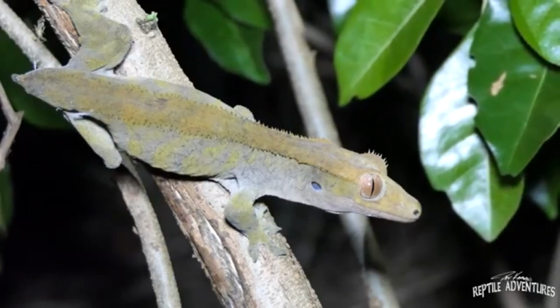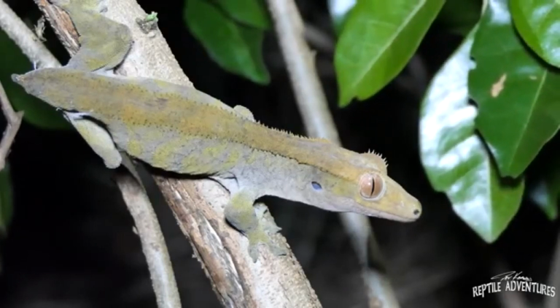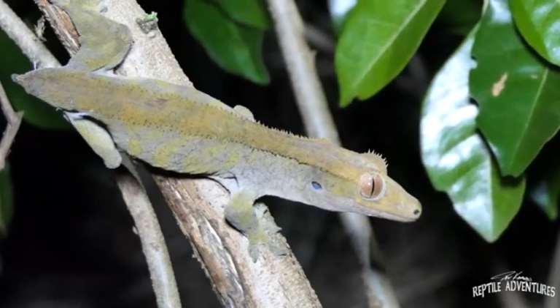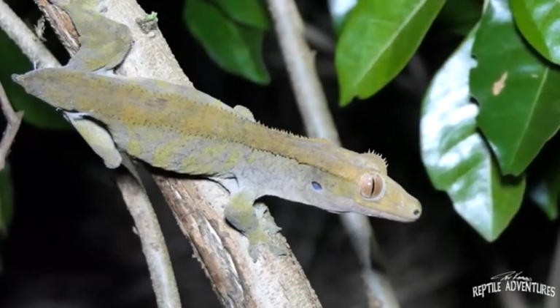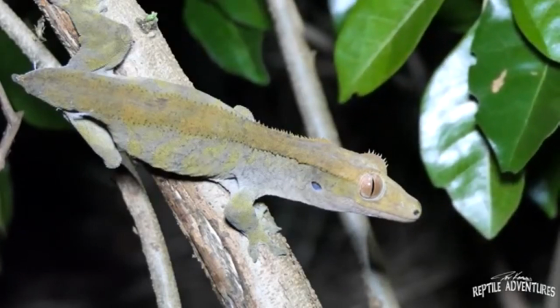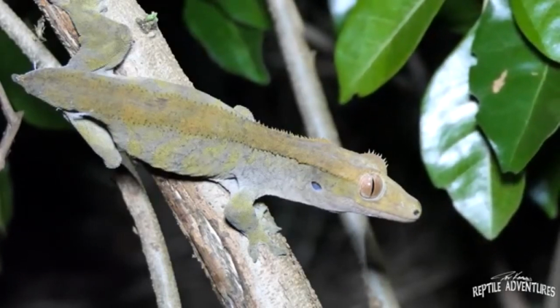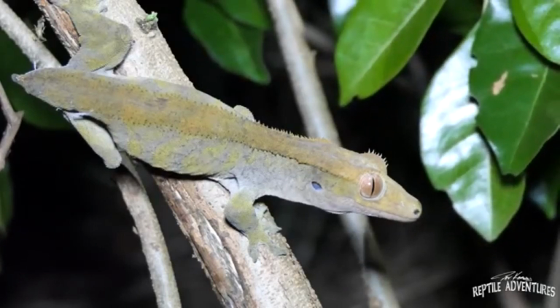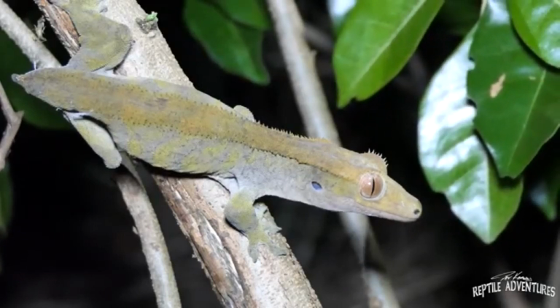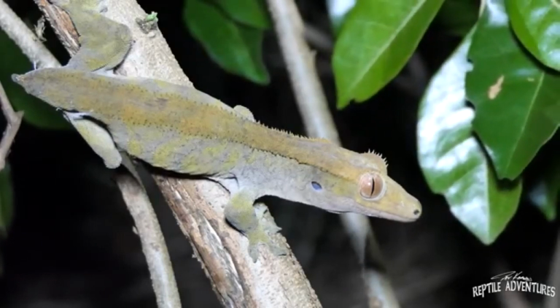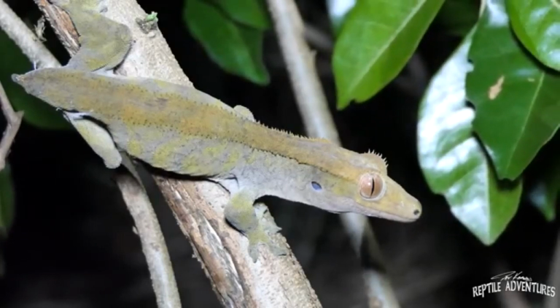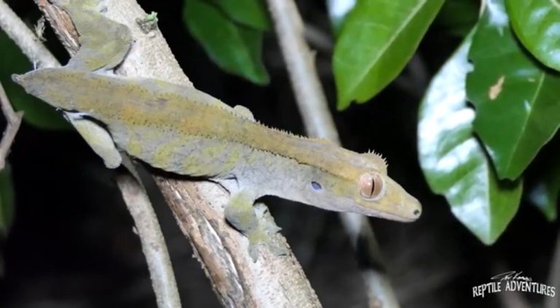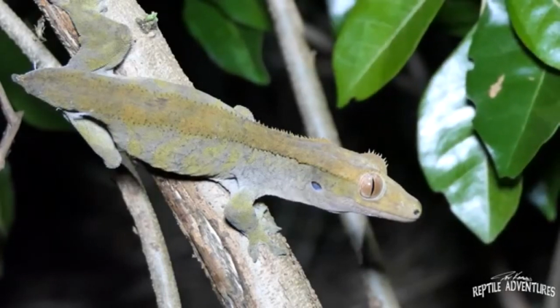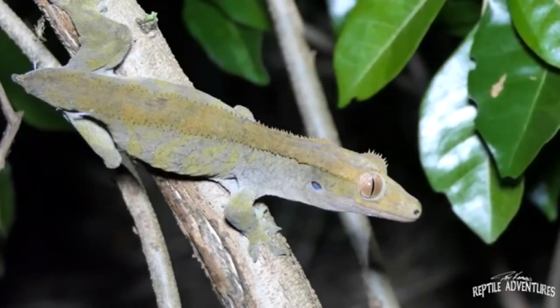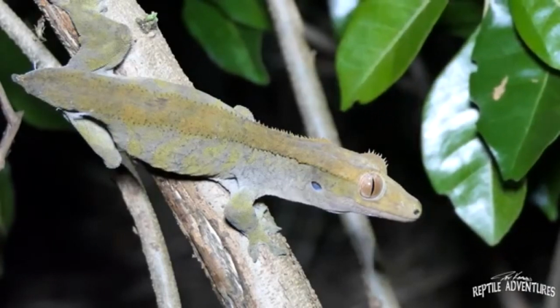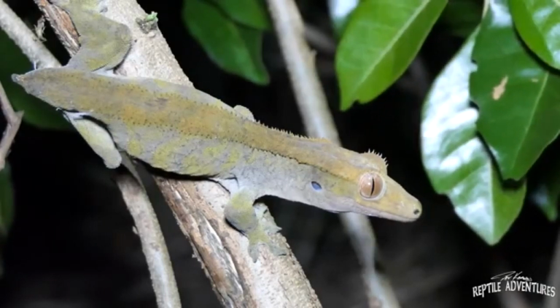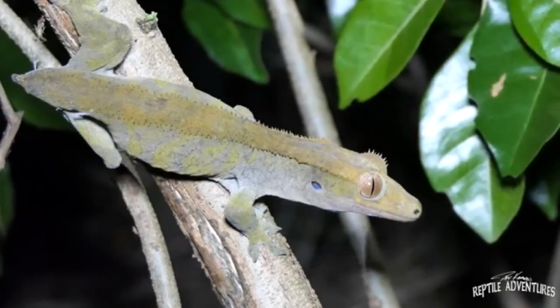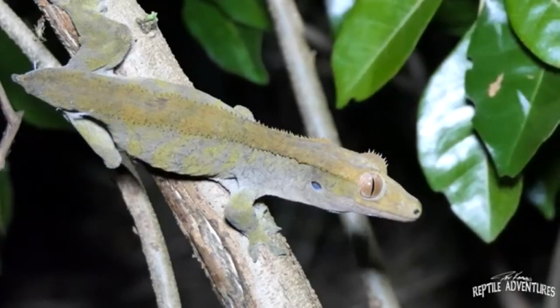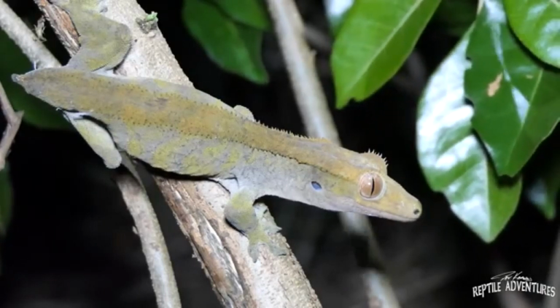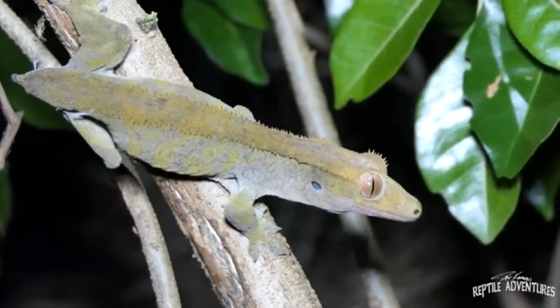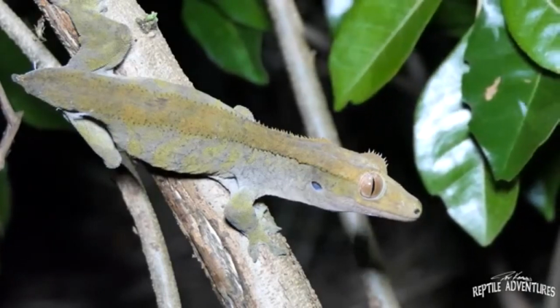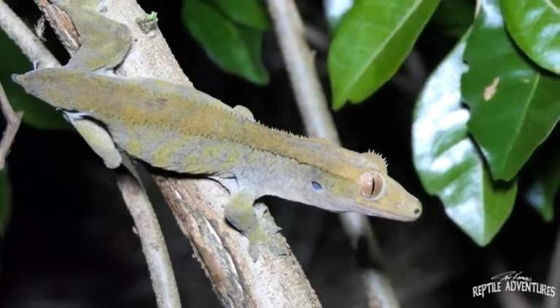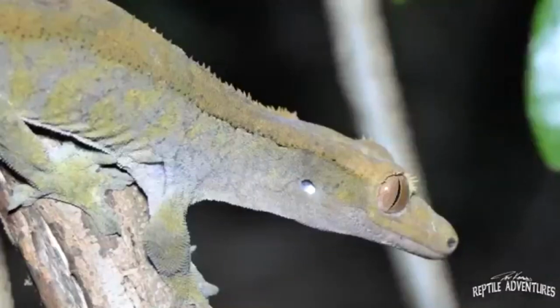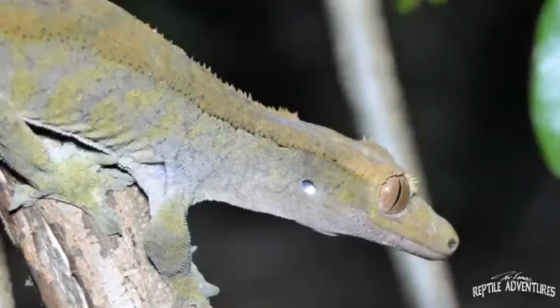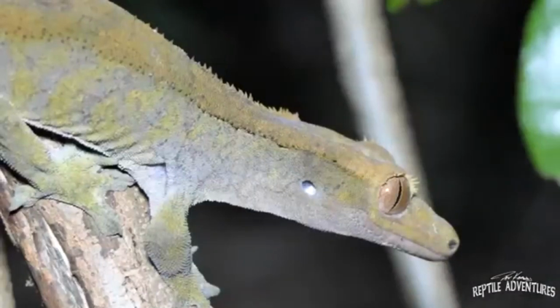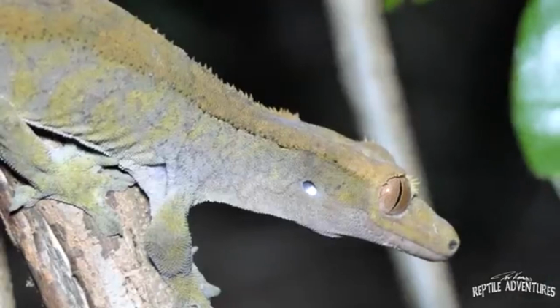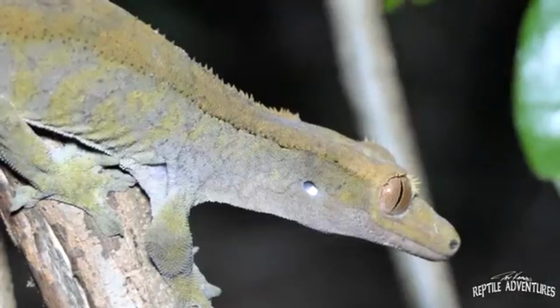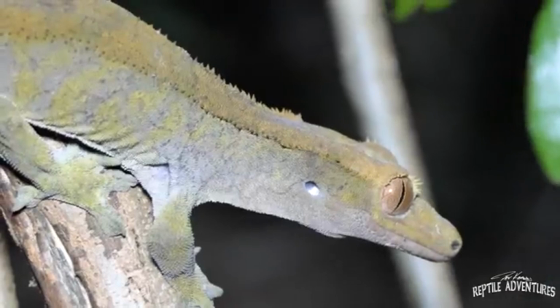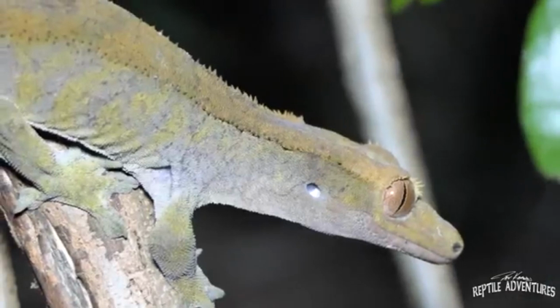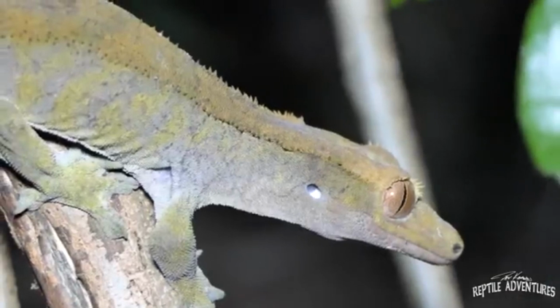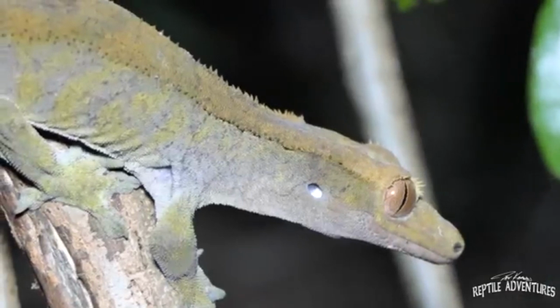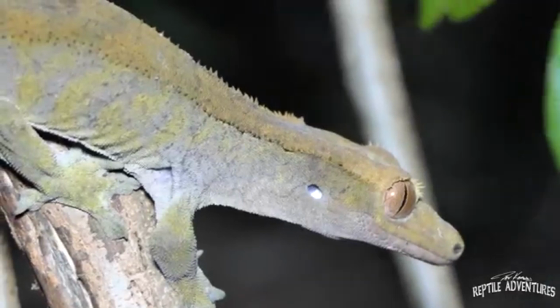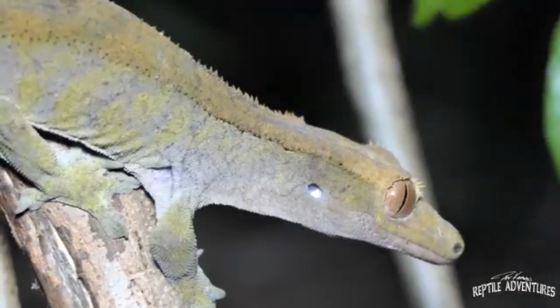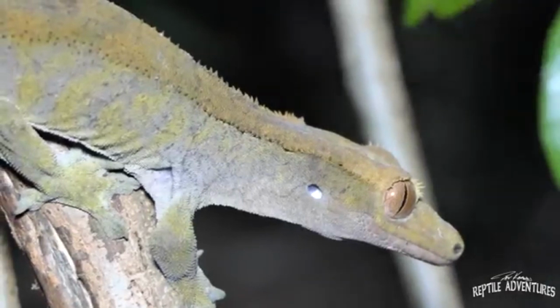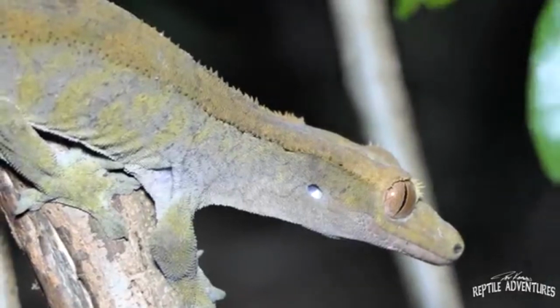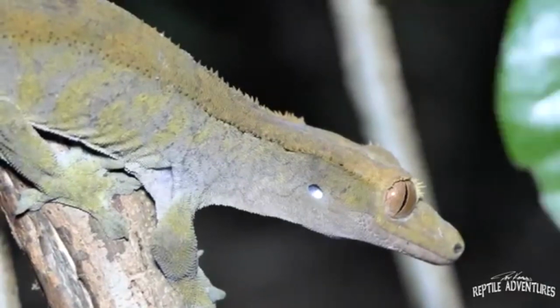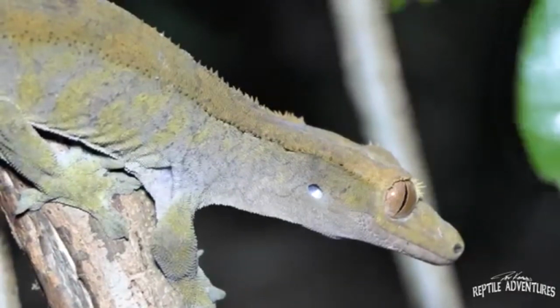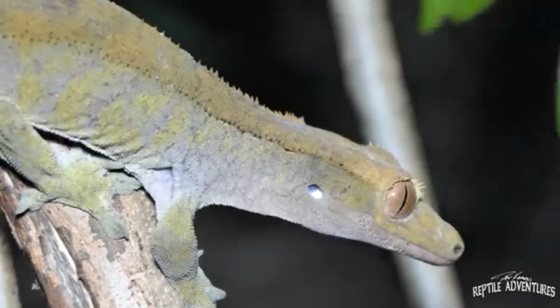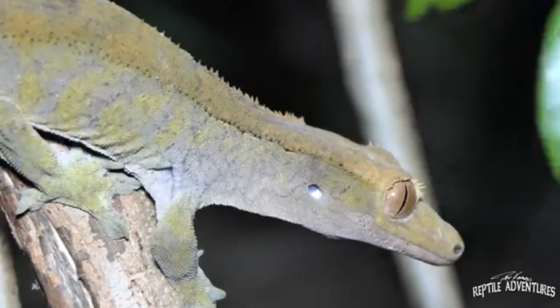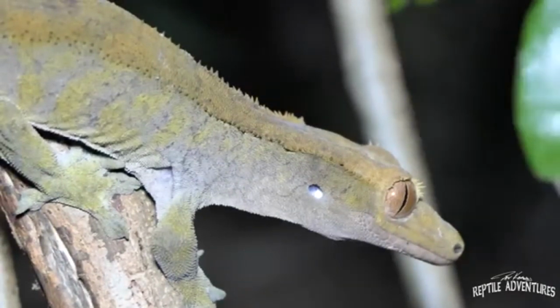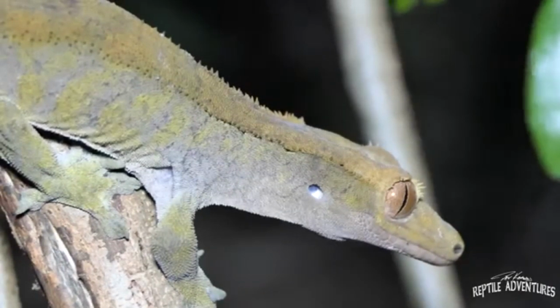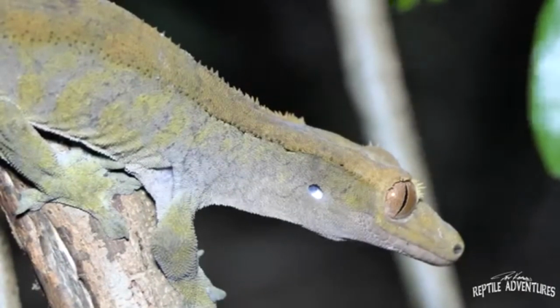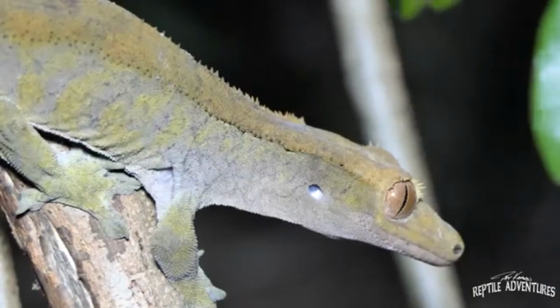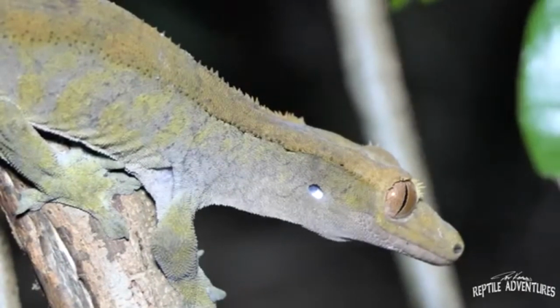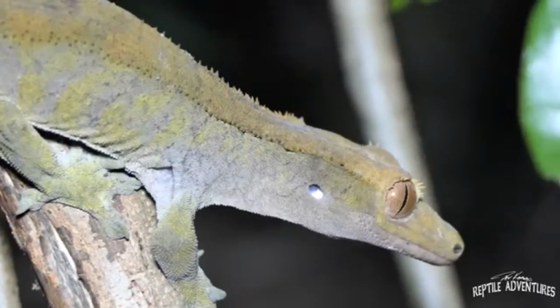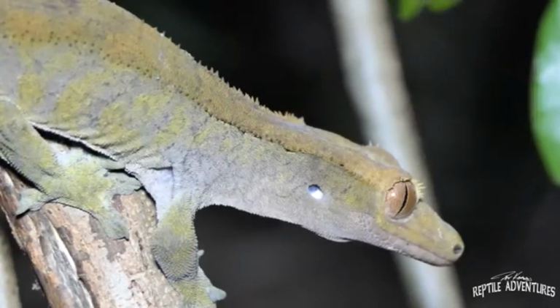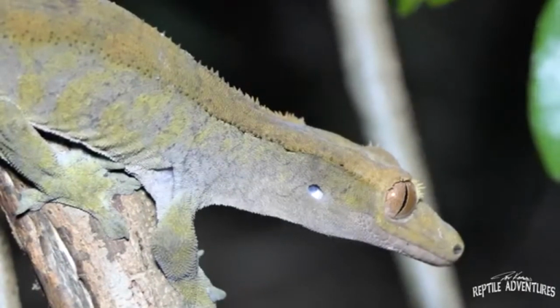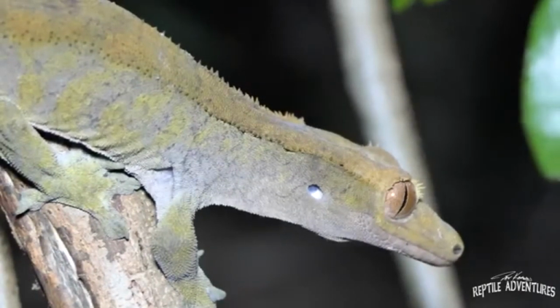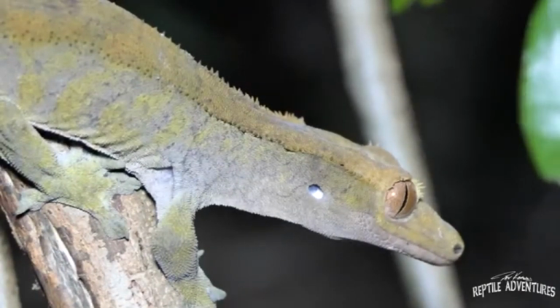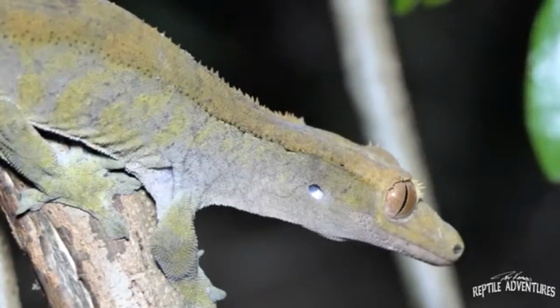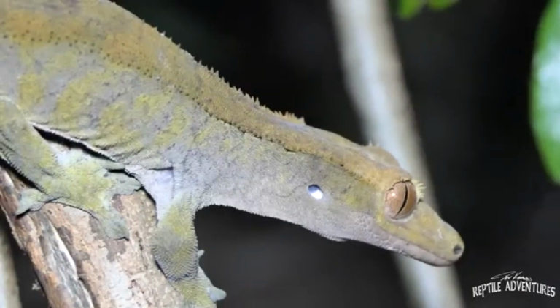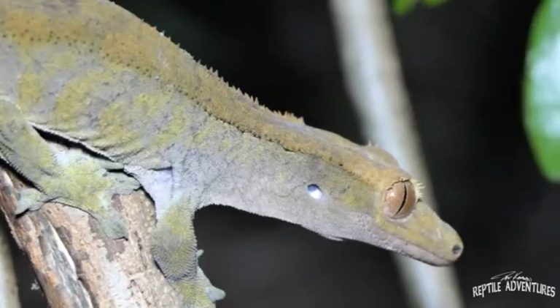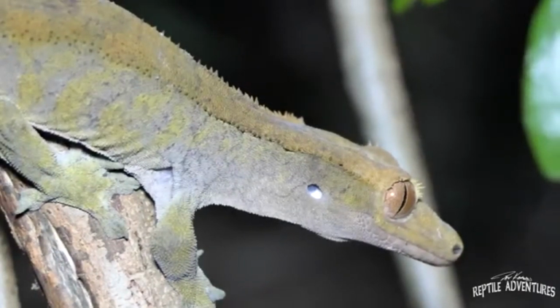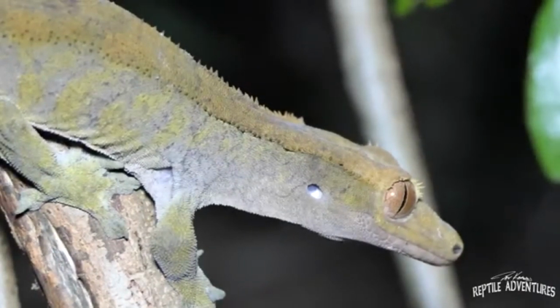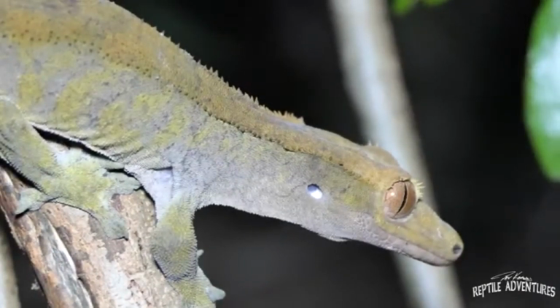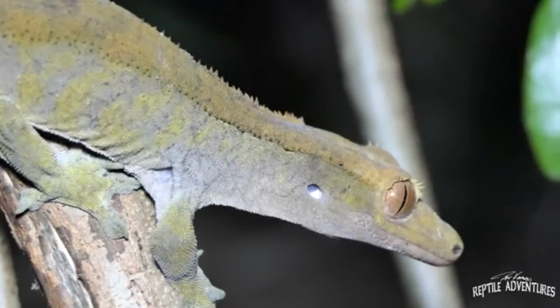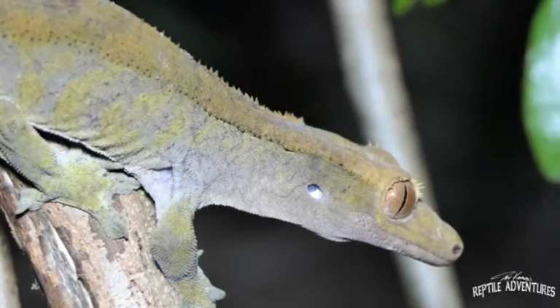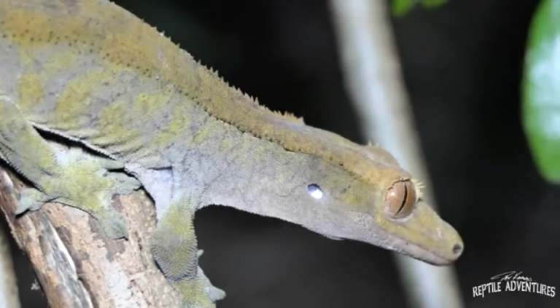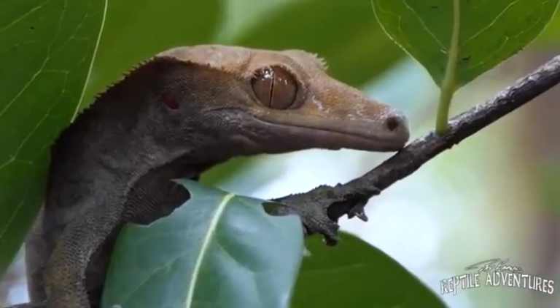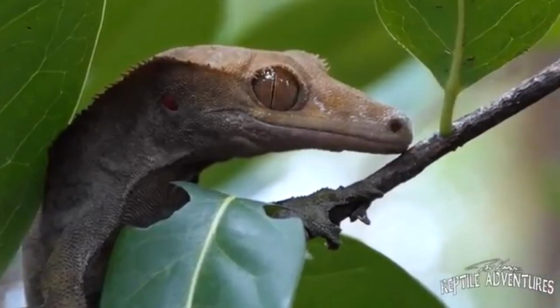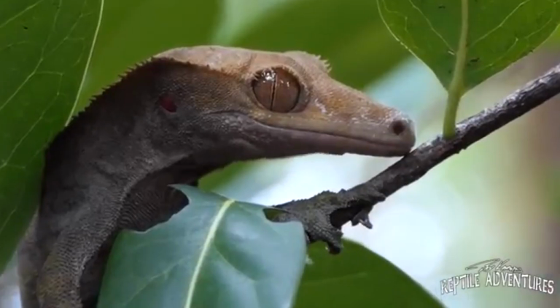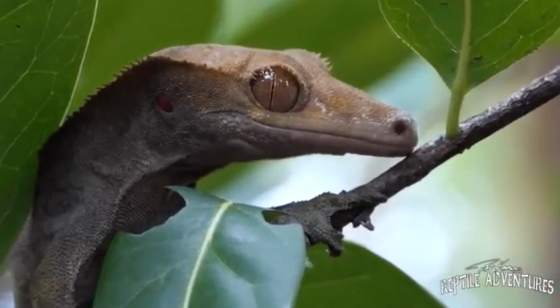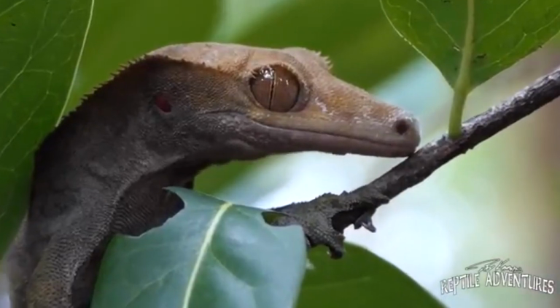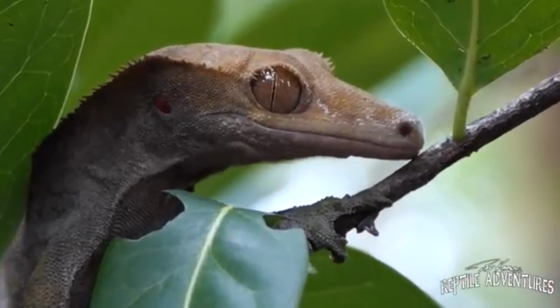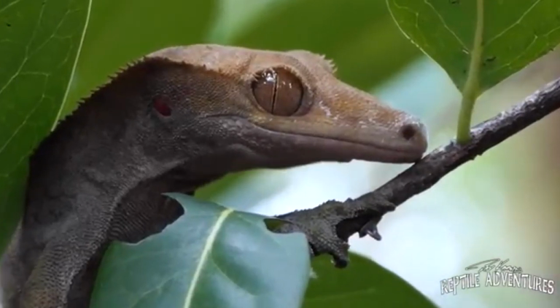Many captive-bred specimens still have their tails intact due to the lack of major threats found in captivity. However, loud noises, stress, and physical pressure can still cause your crested gecko to drop its tail in captivity.